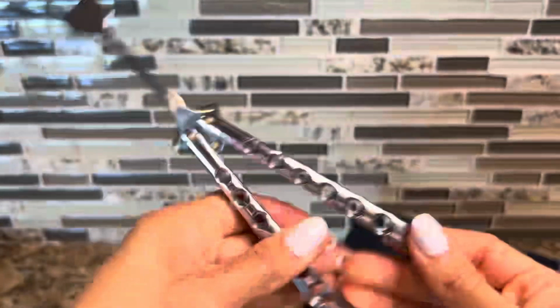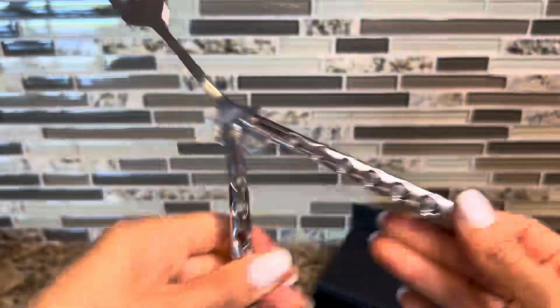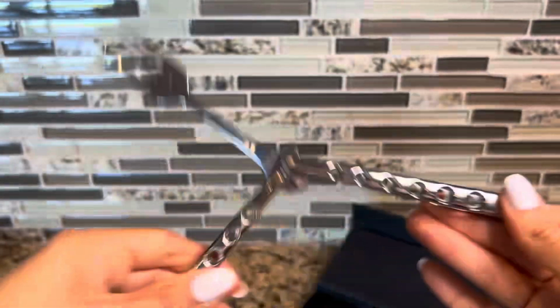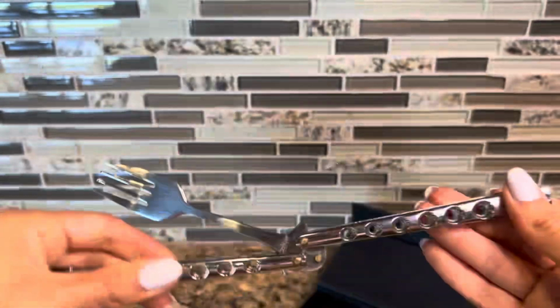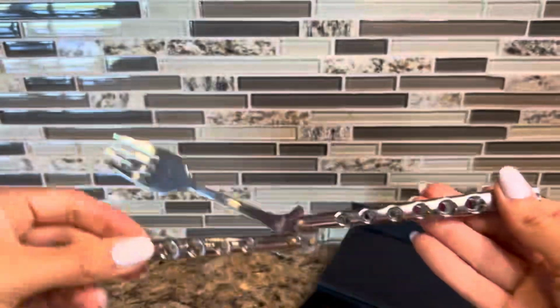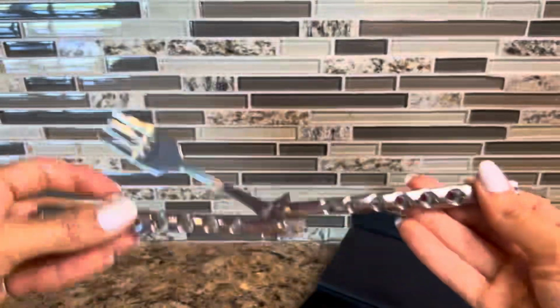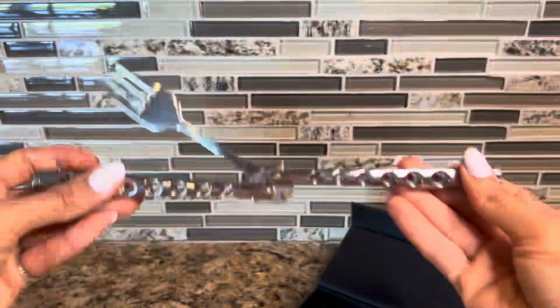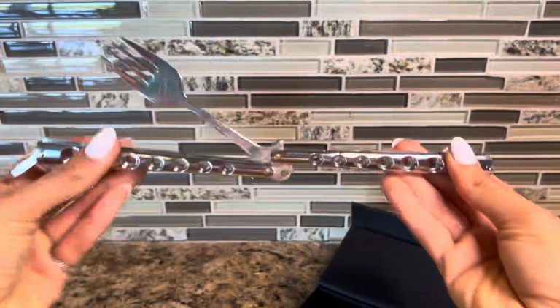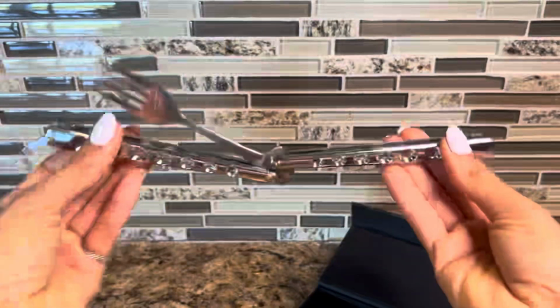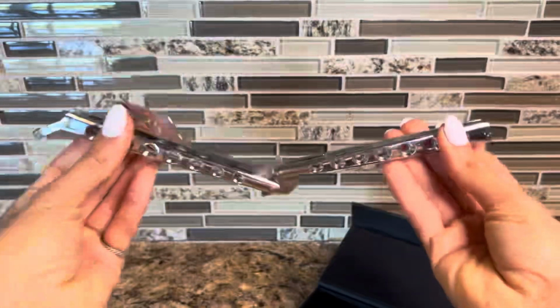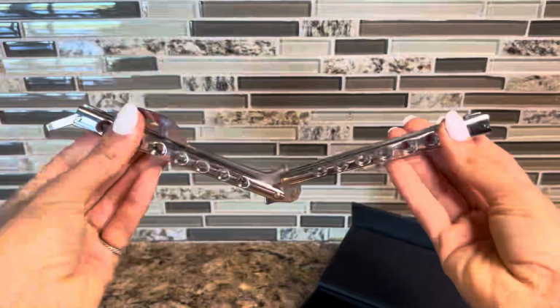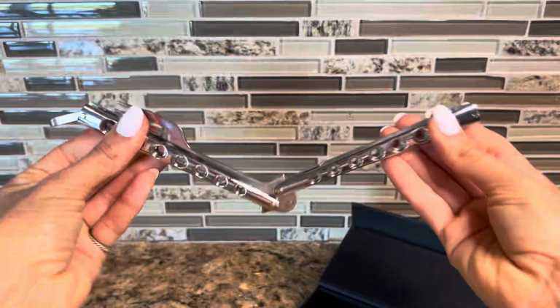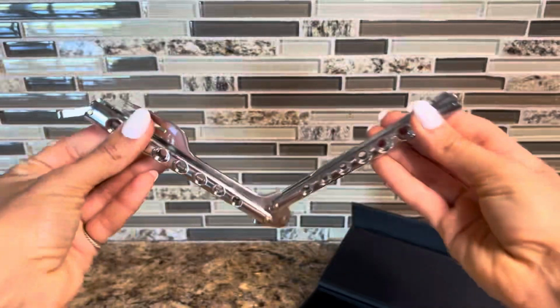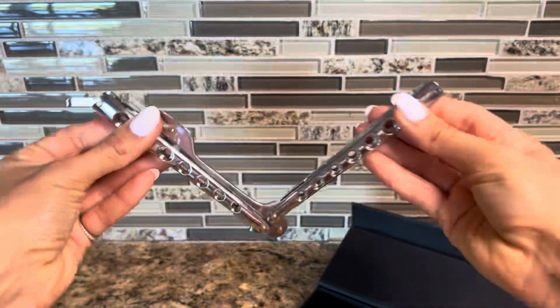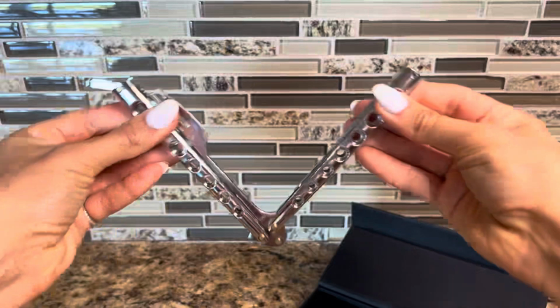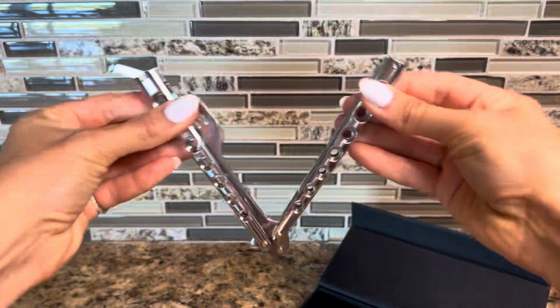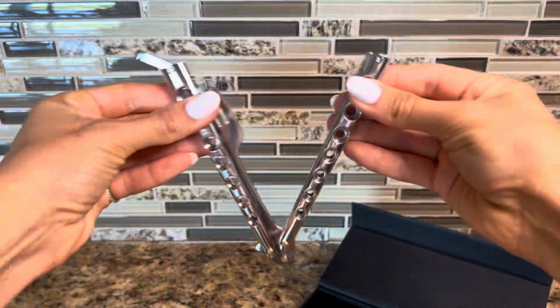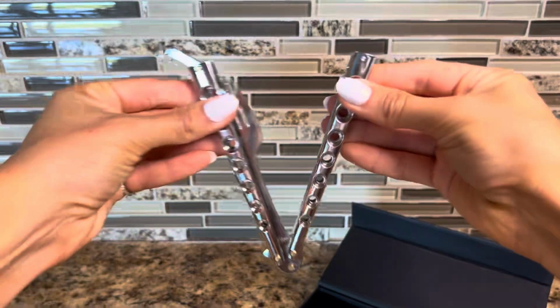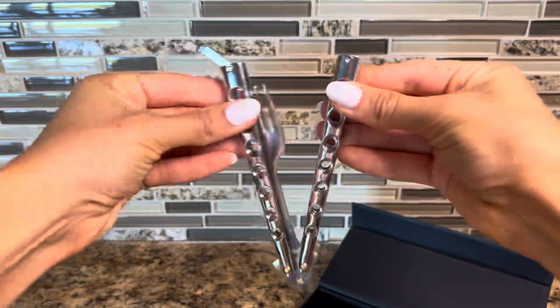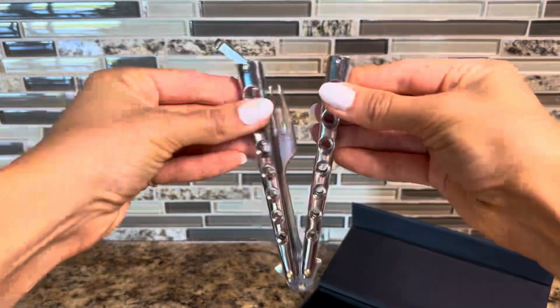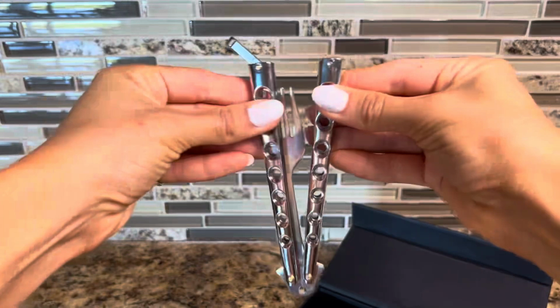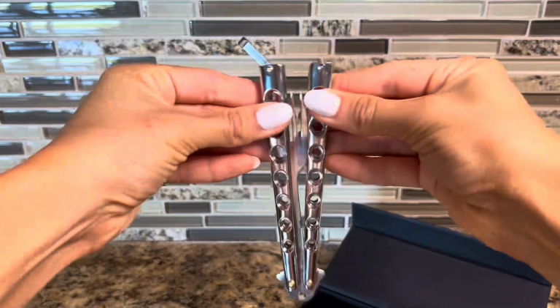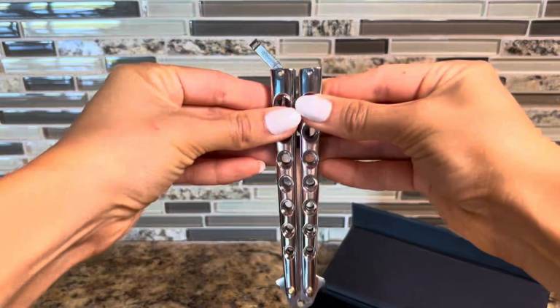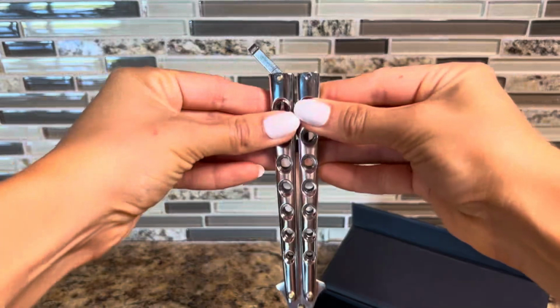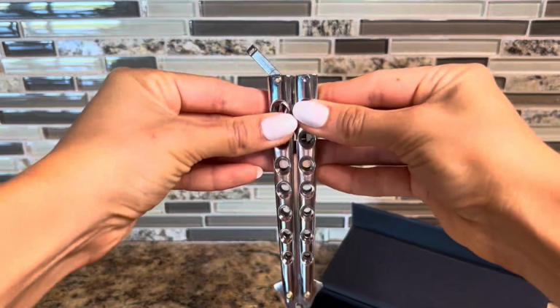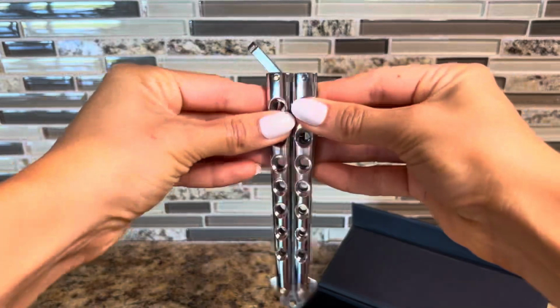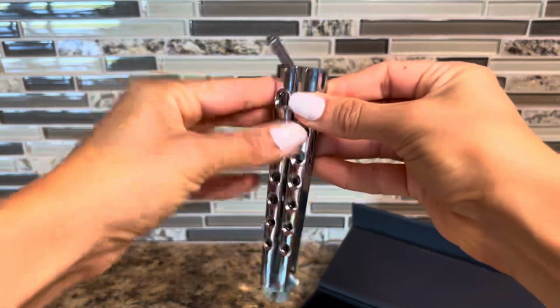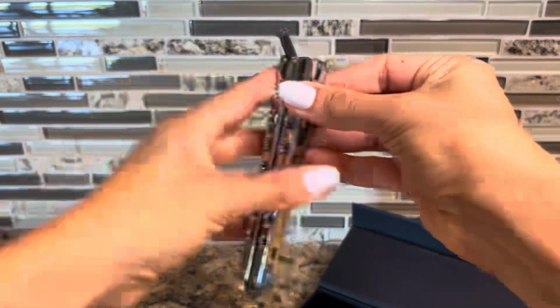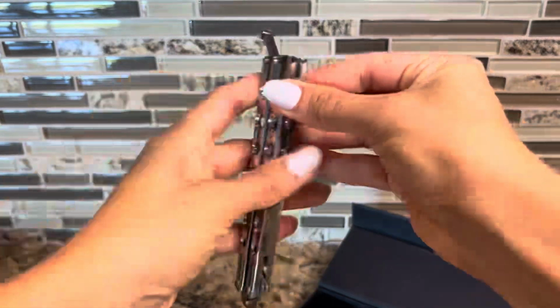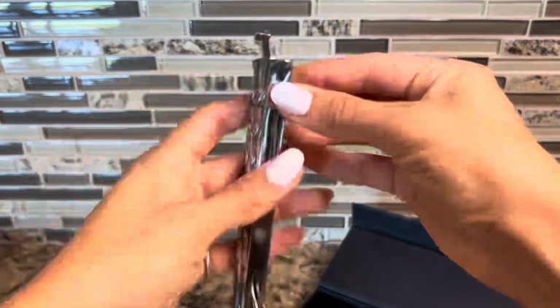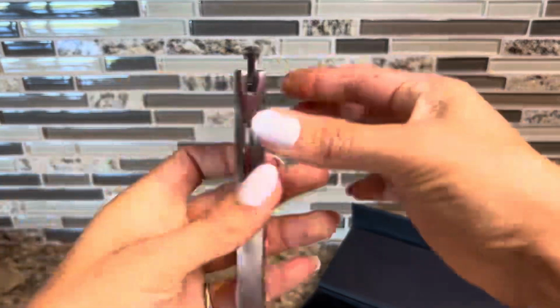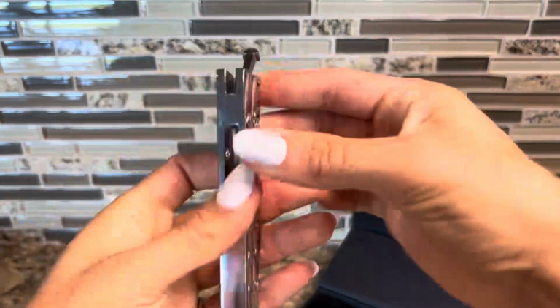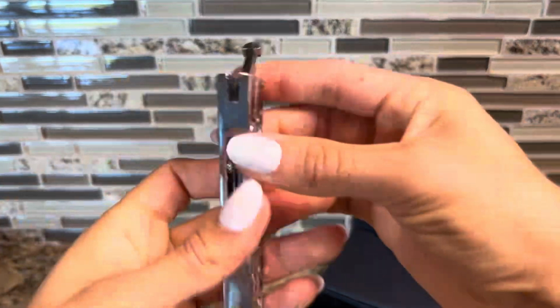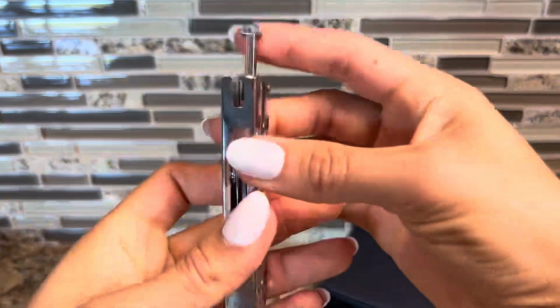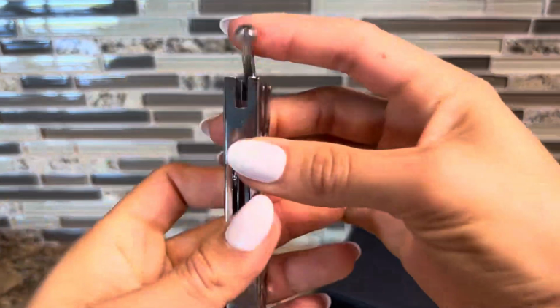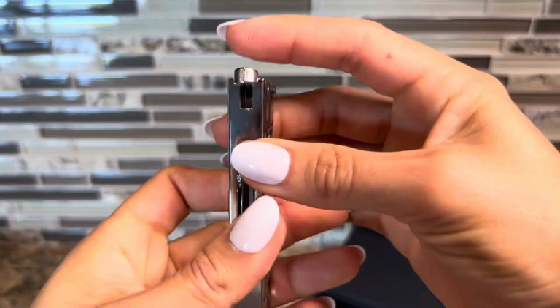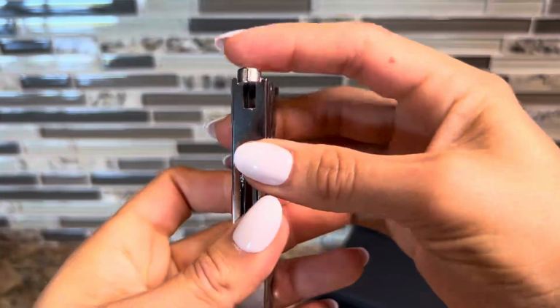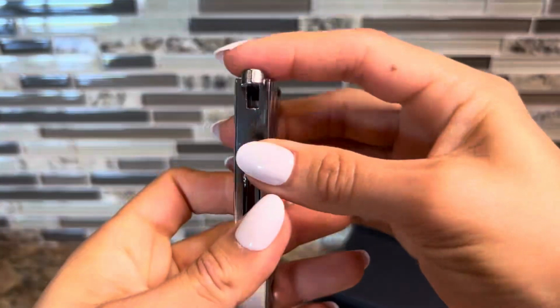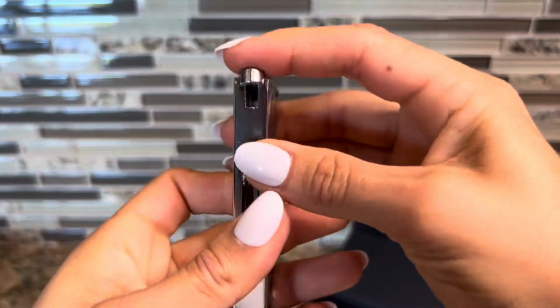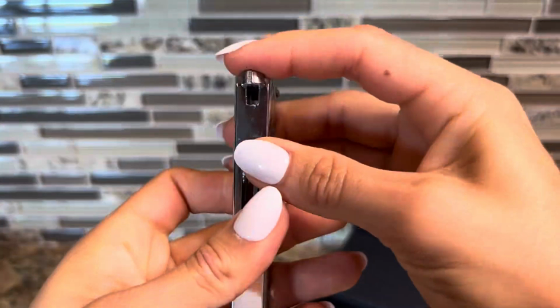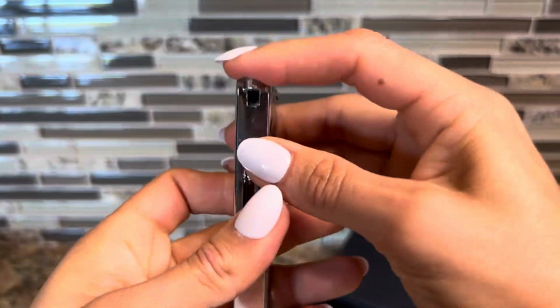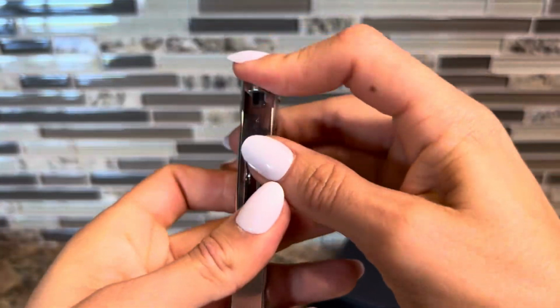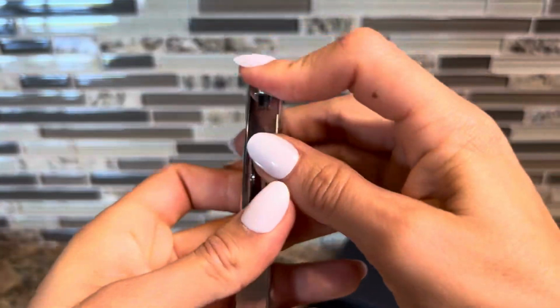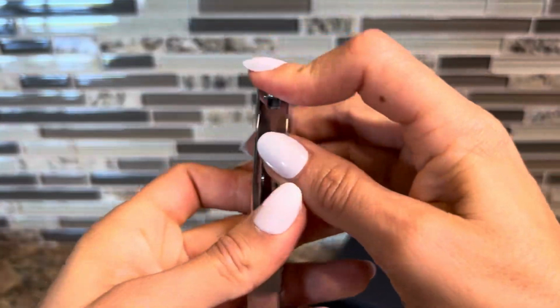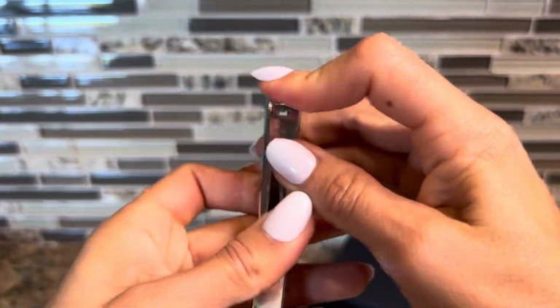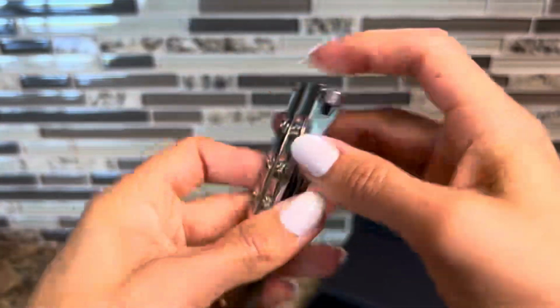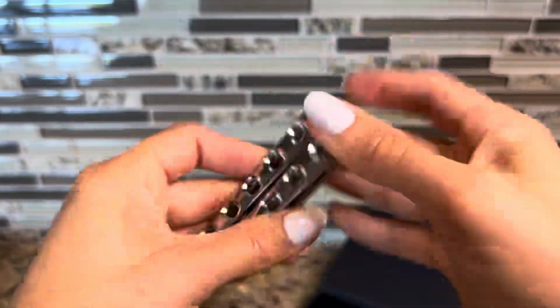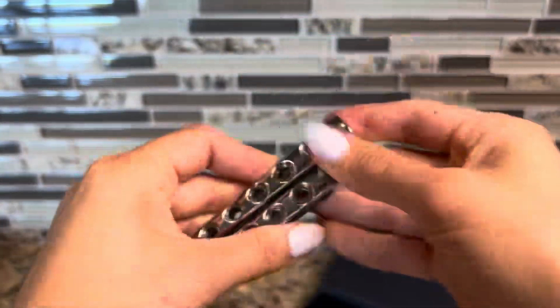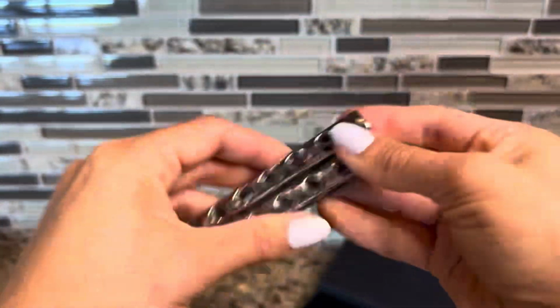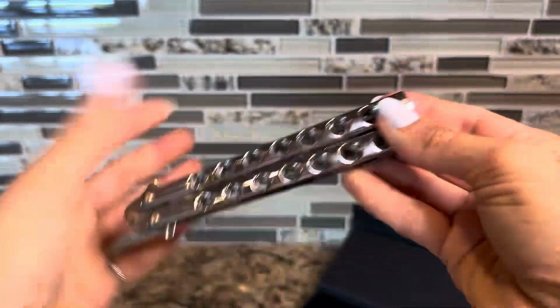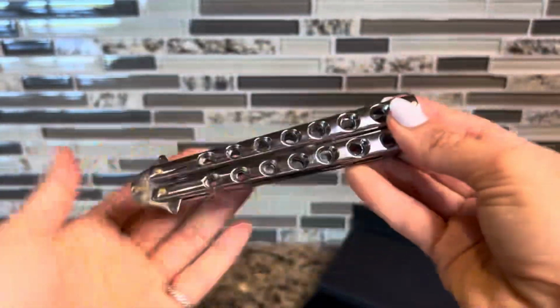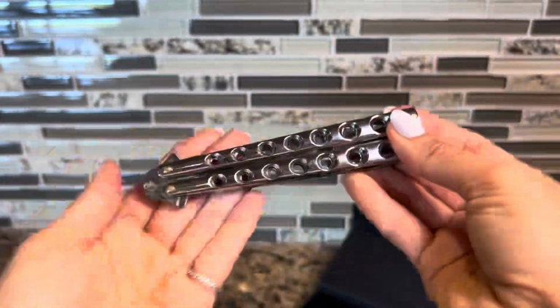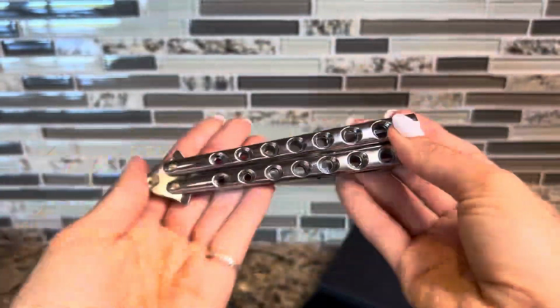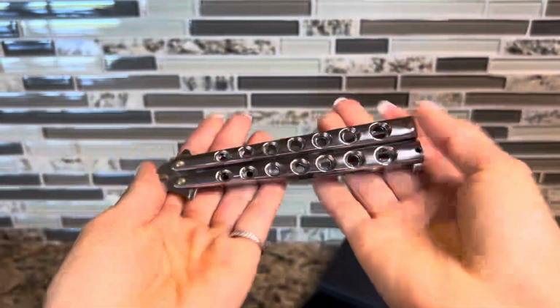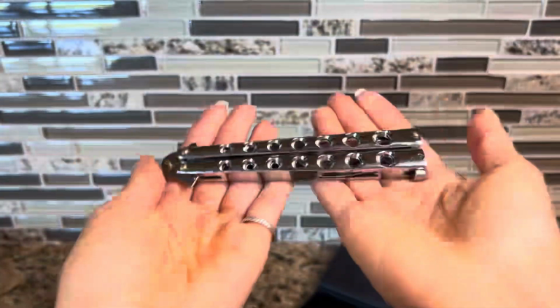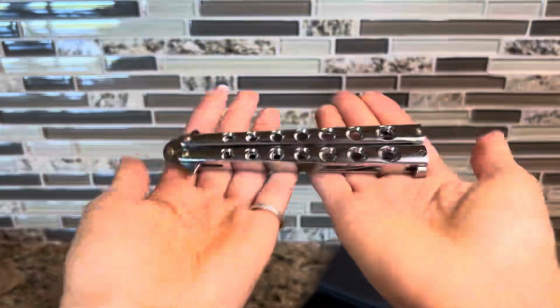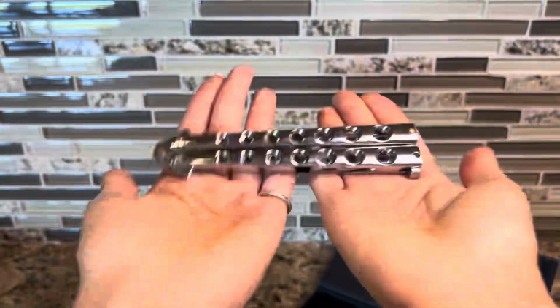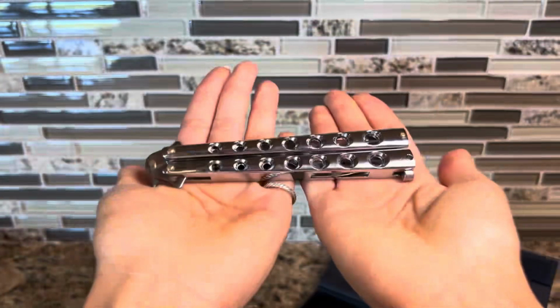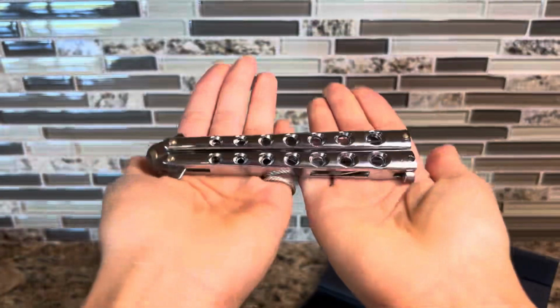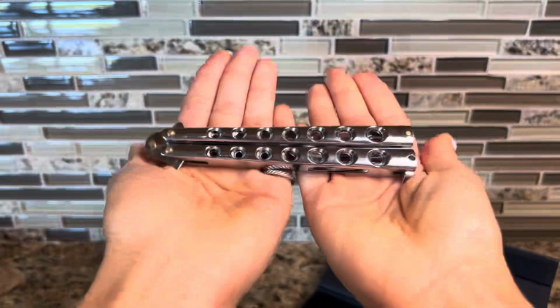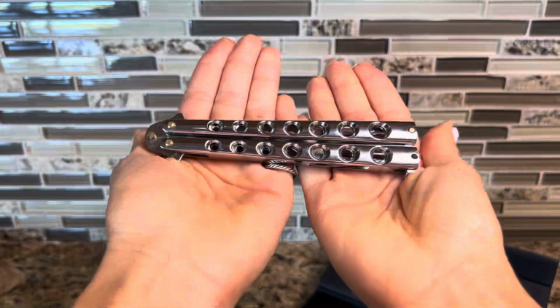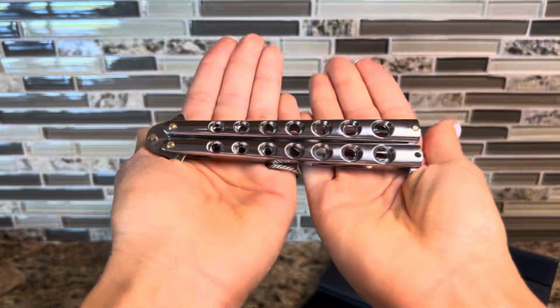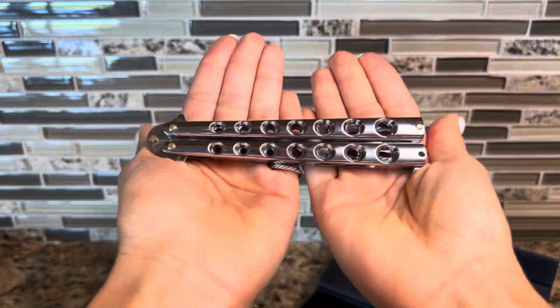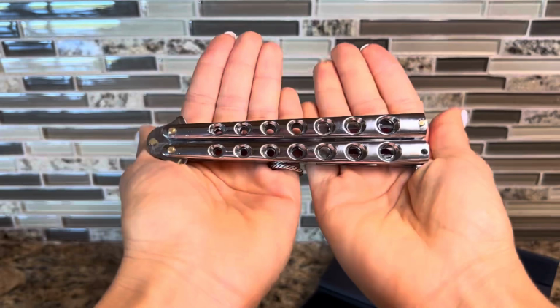You put it together like this, close it, and you're all set.